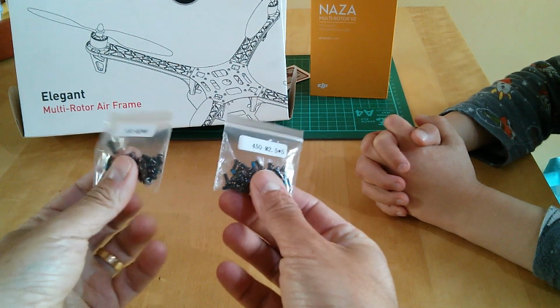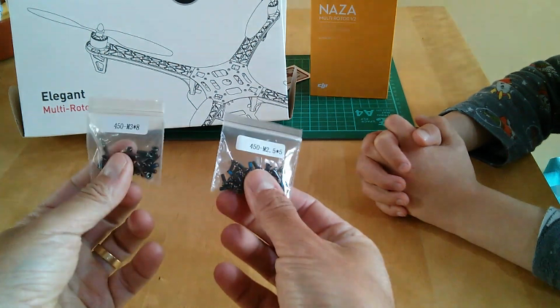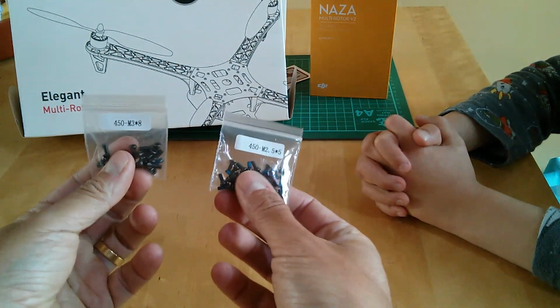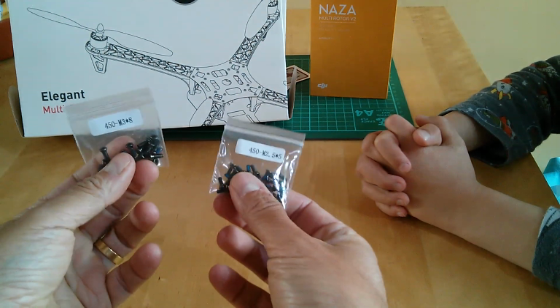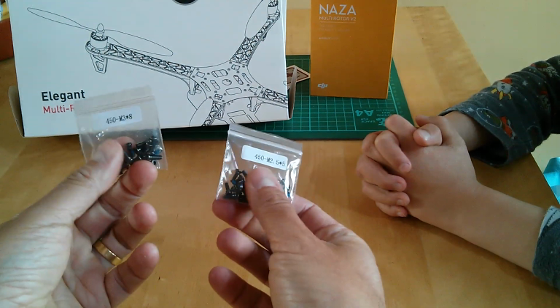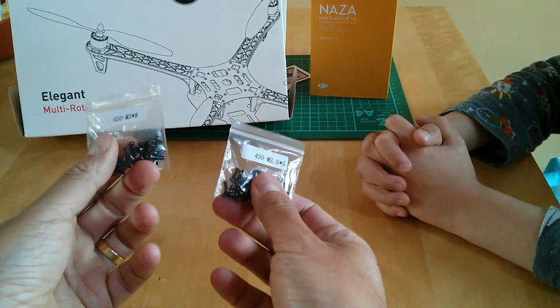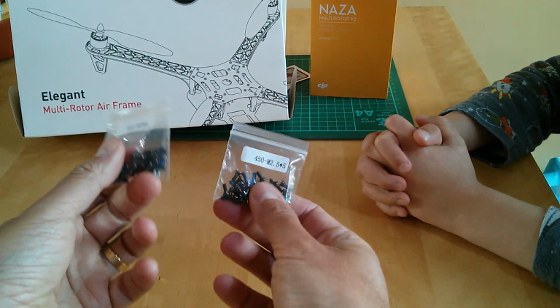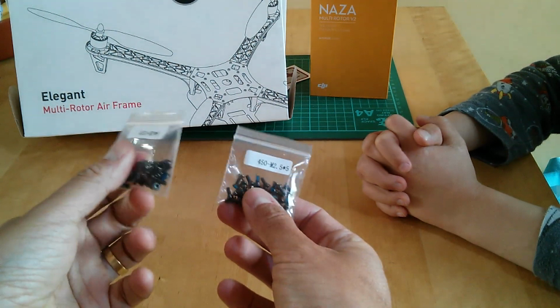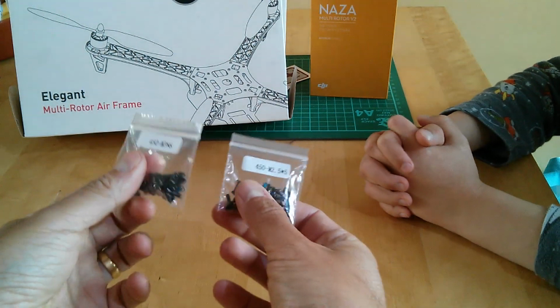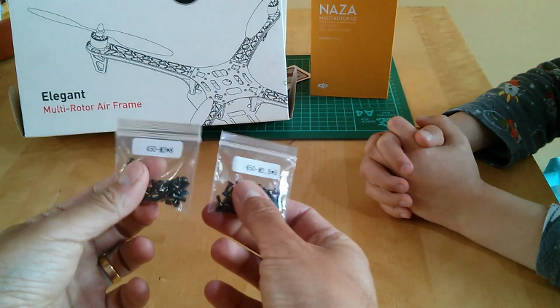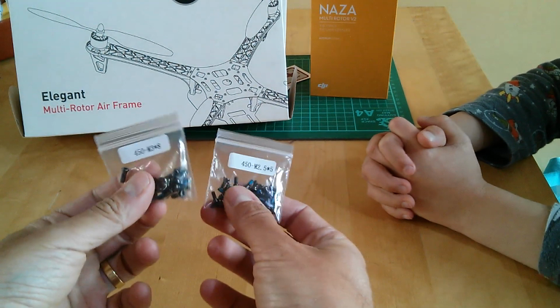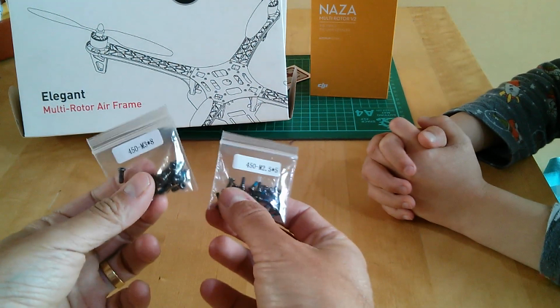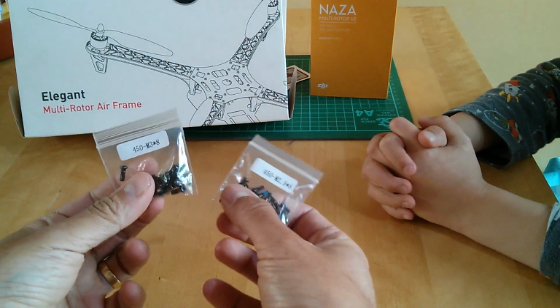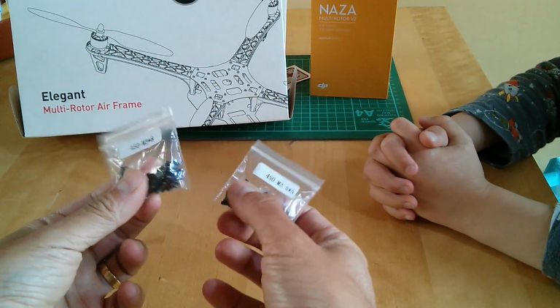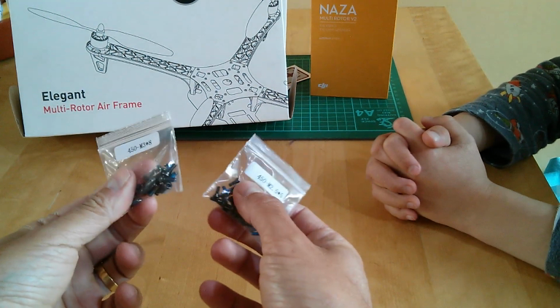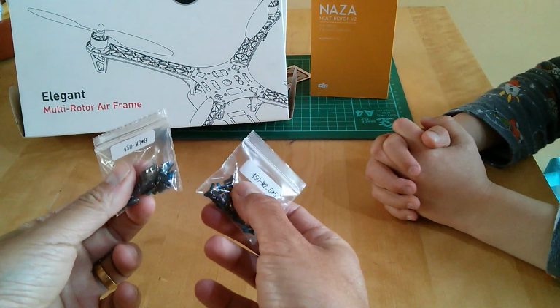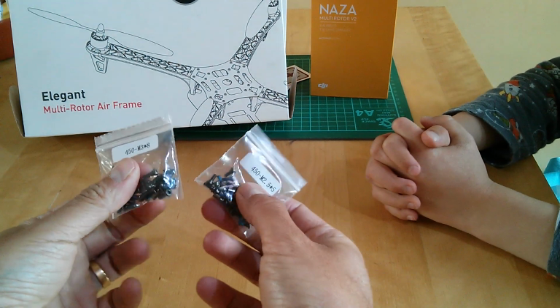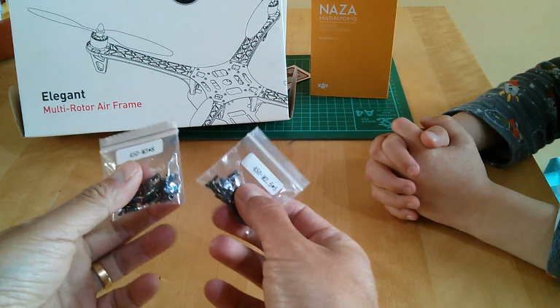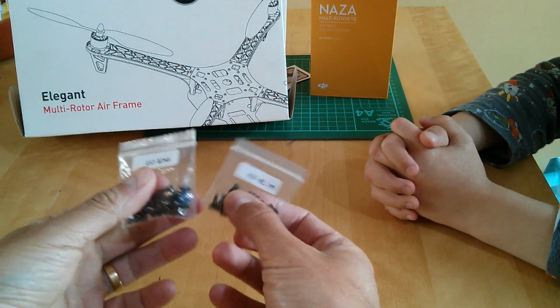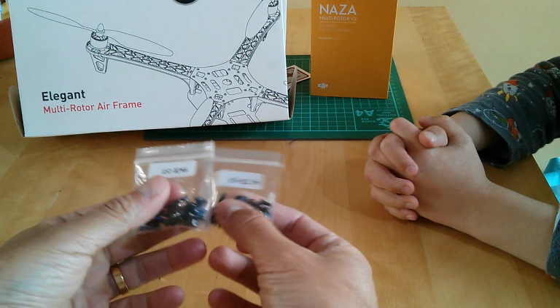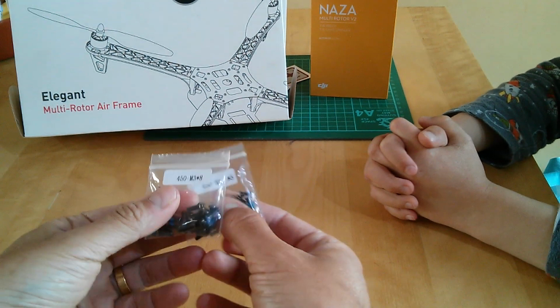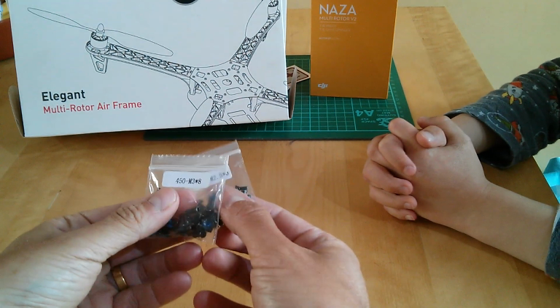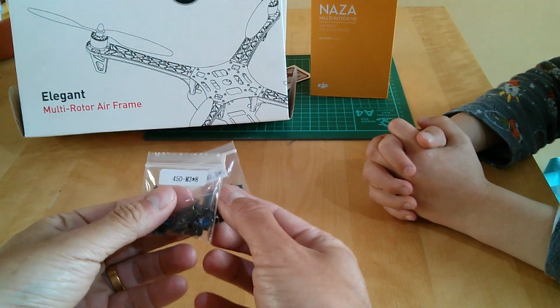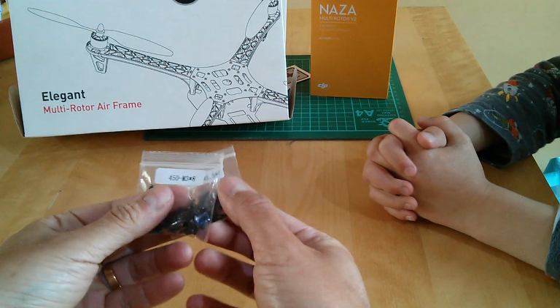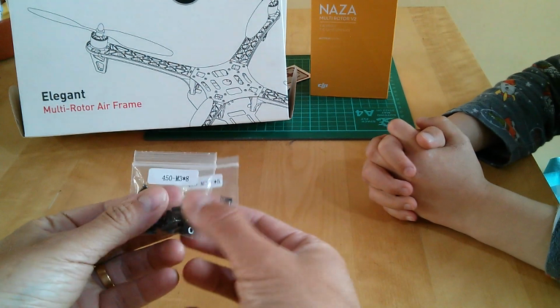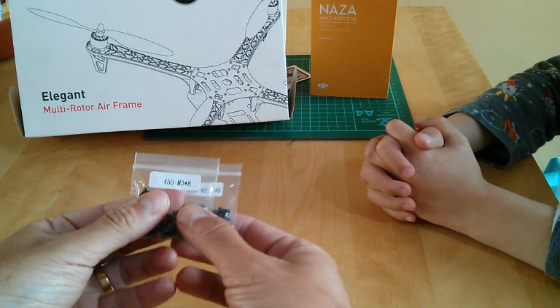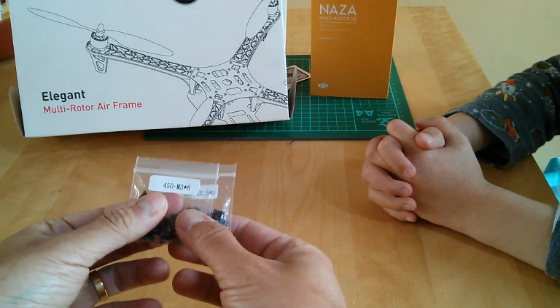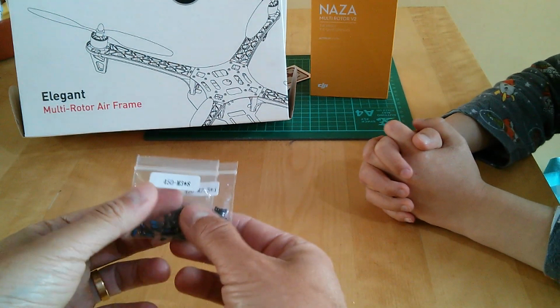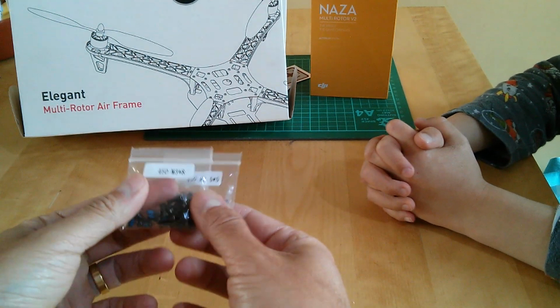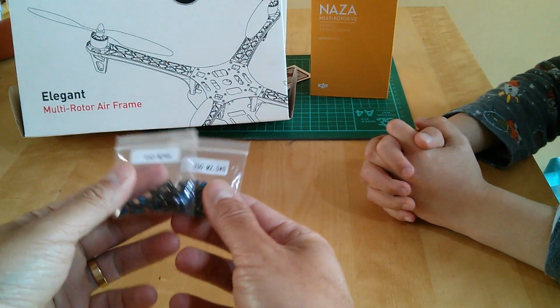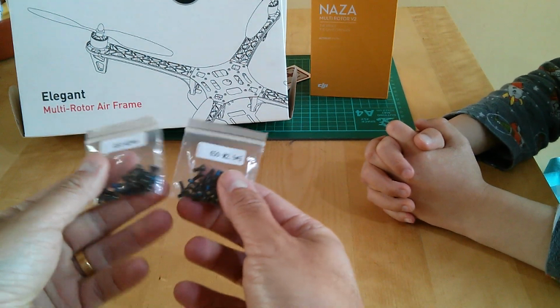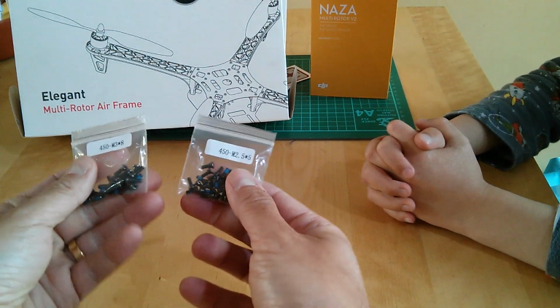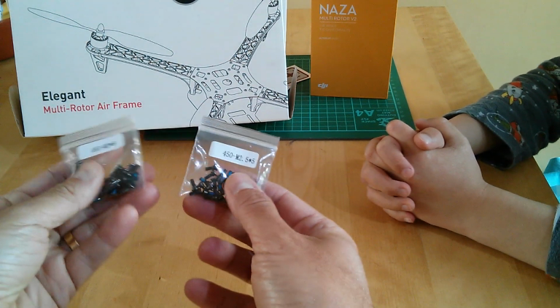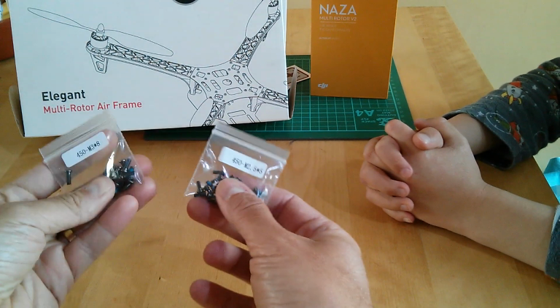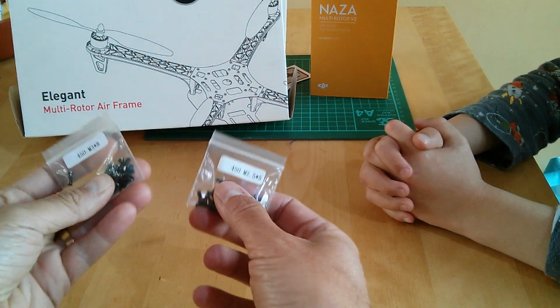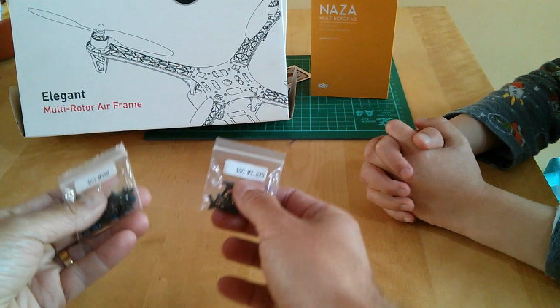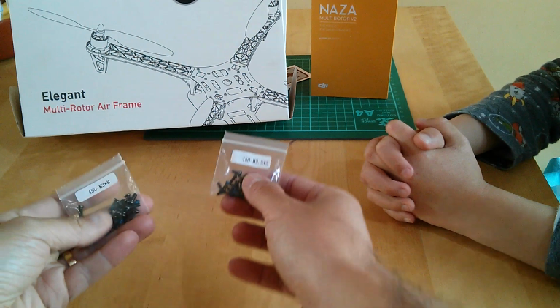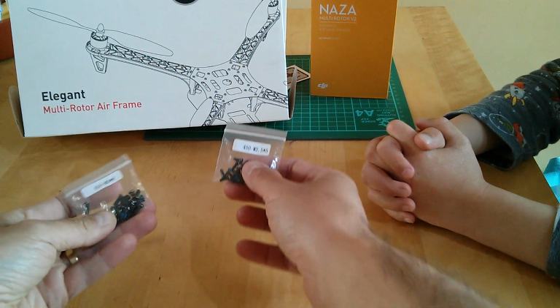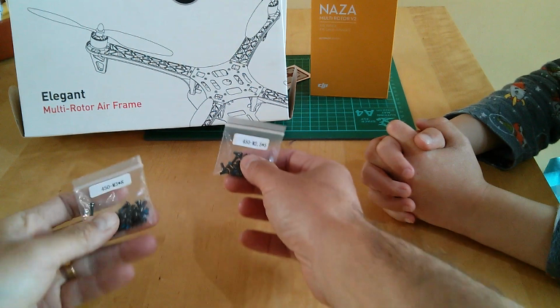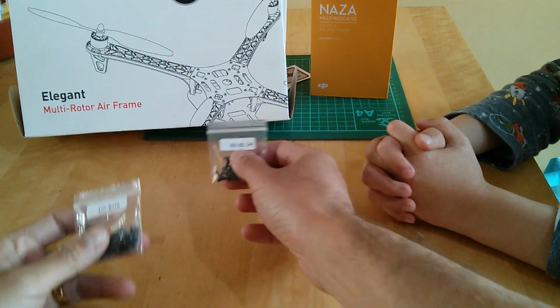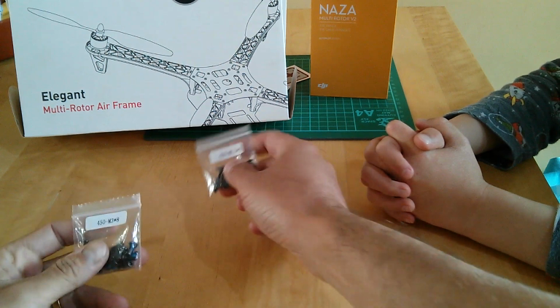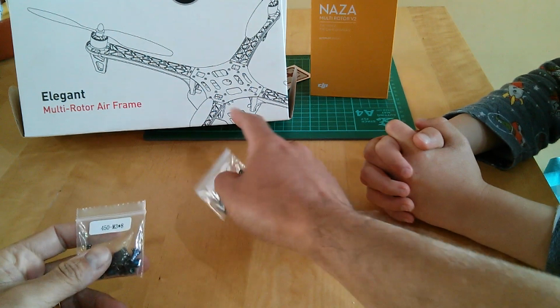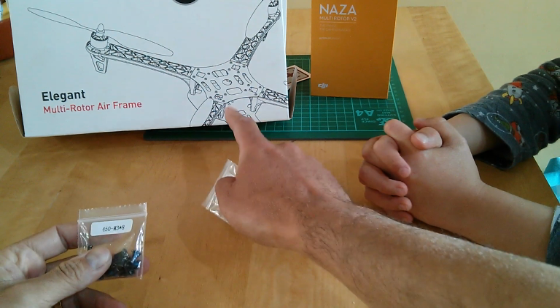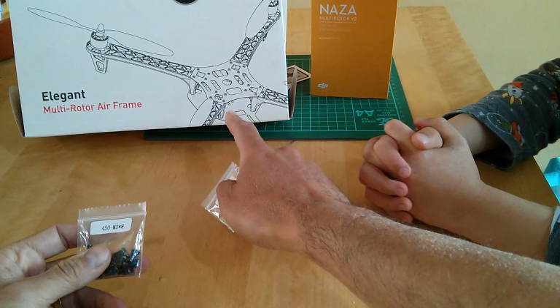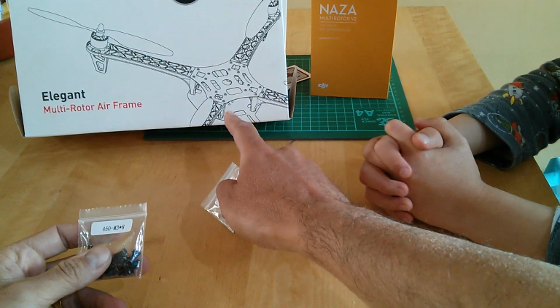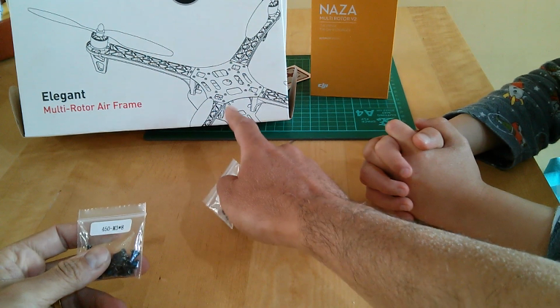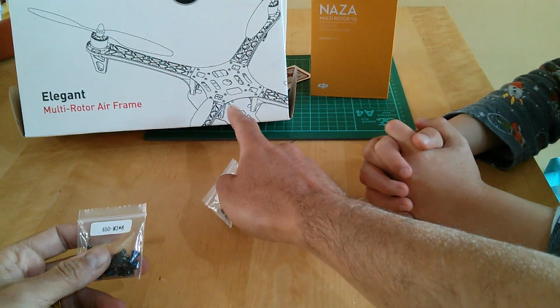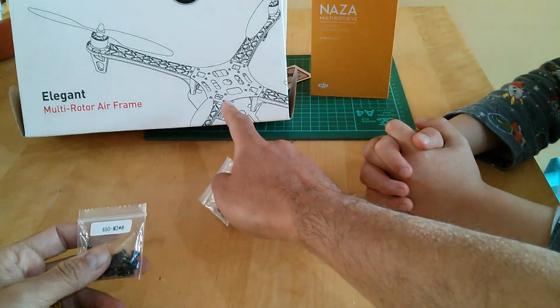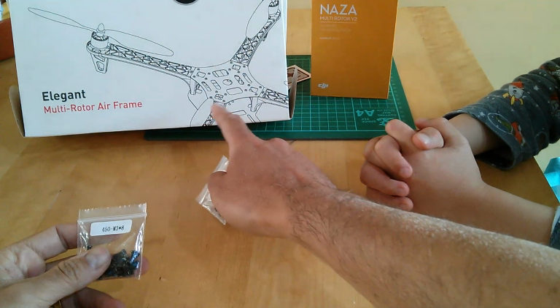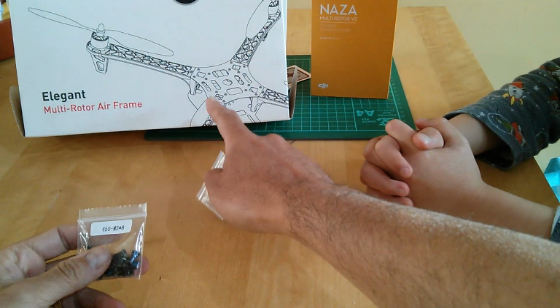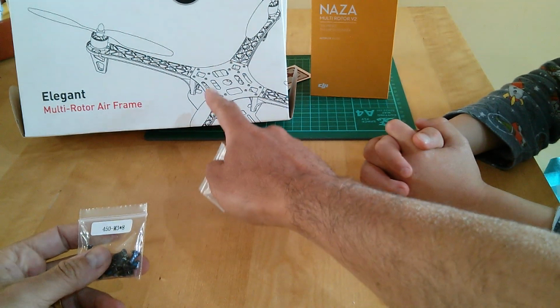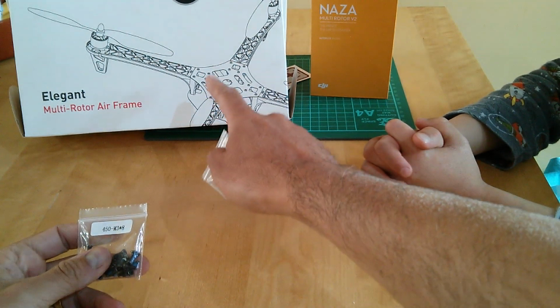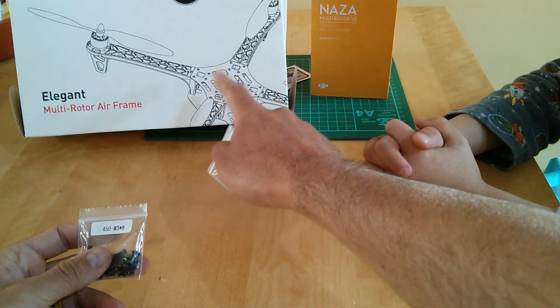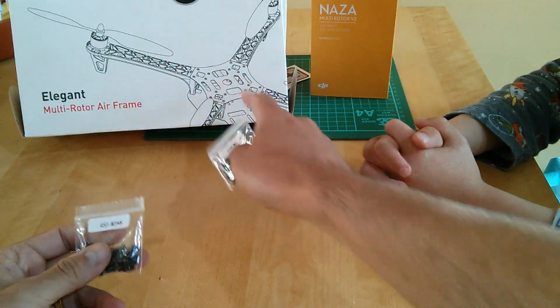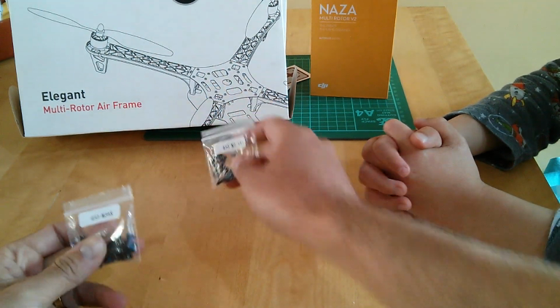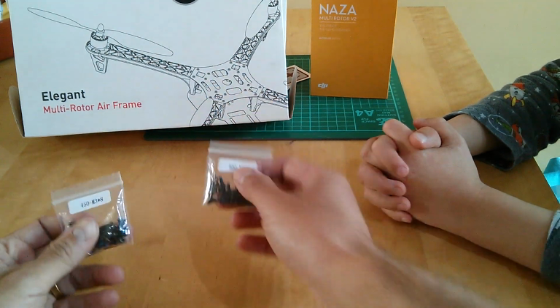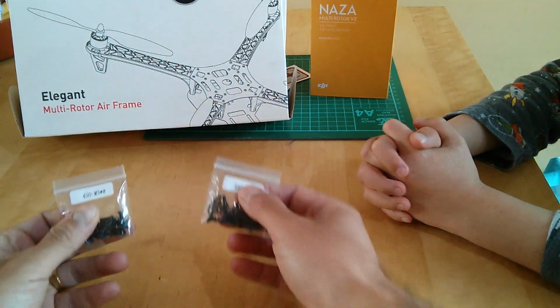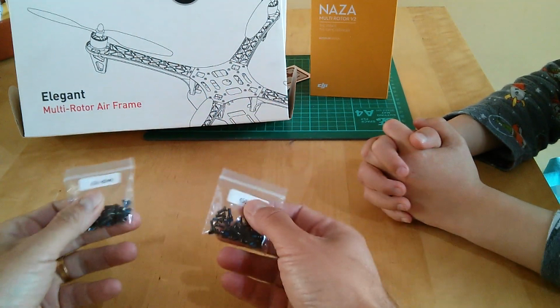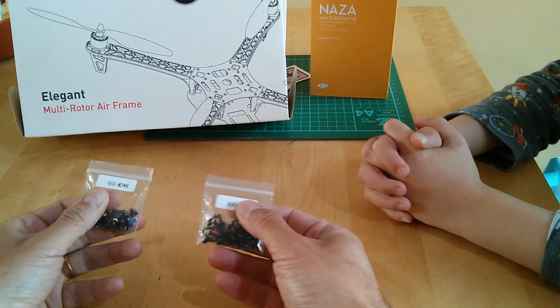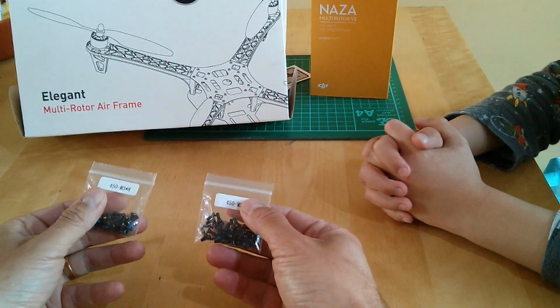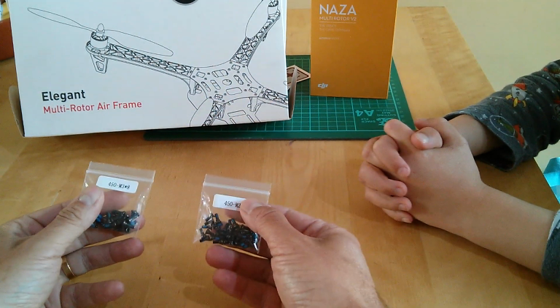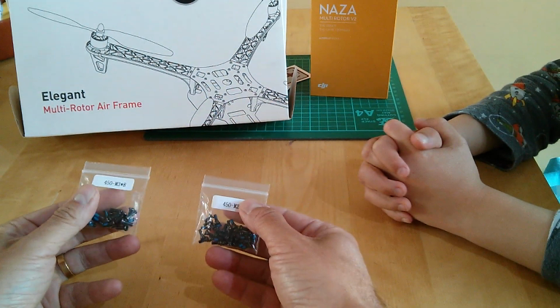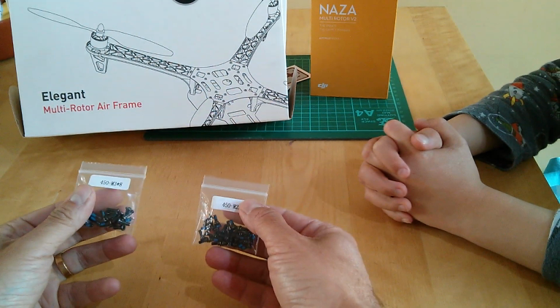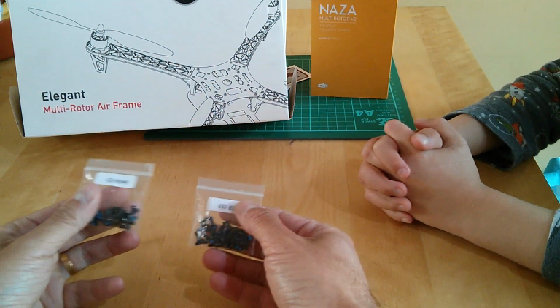The main assembly is held together with — as you can see here — lots and lots of screws to hold the arms onto the frames.